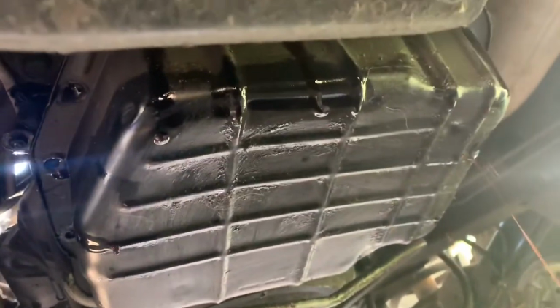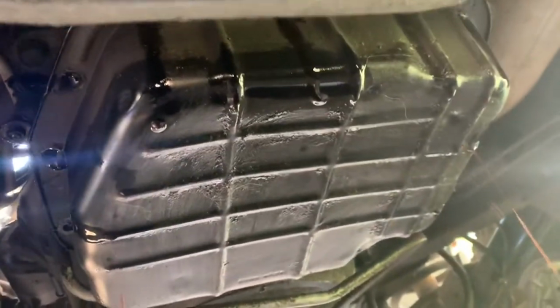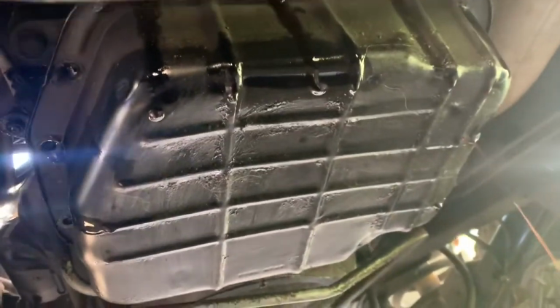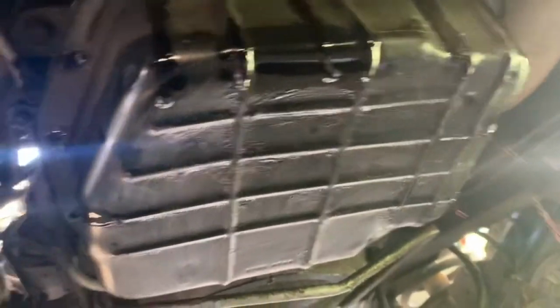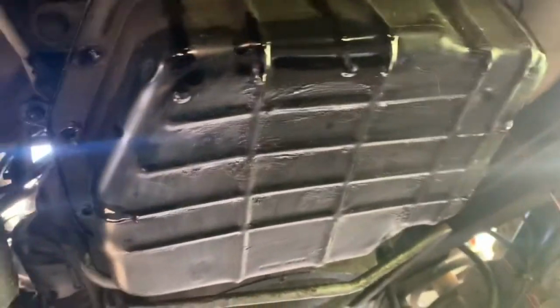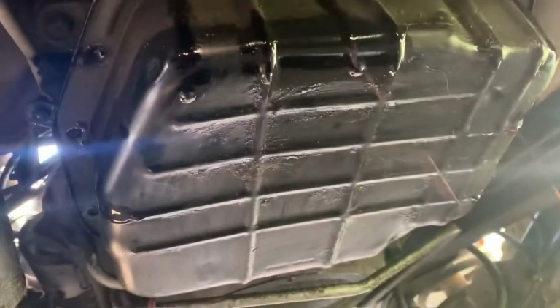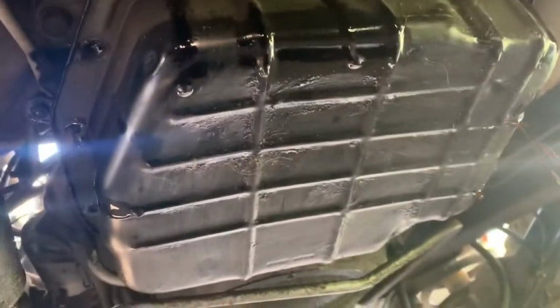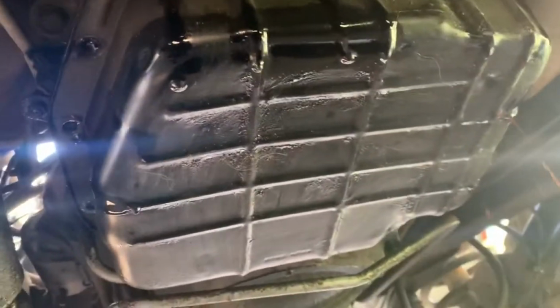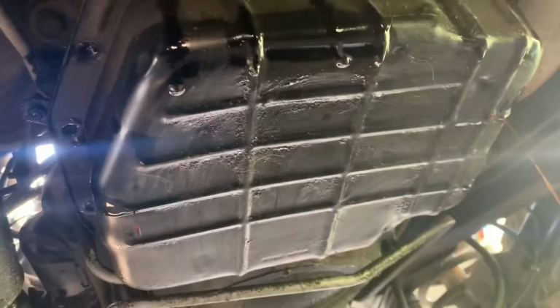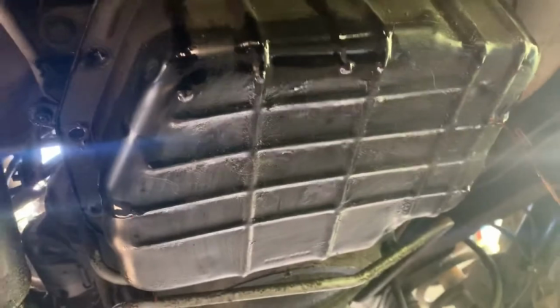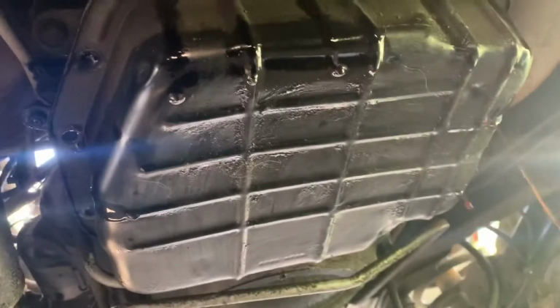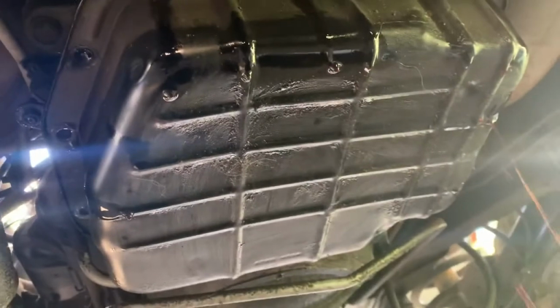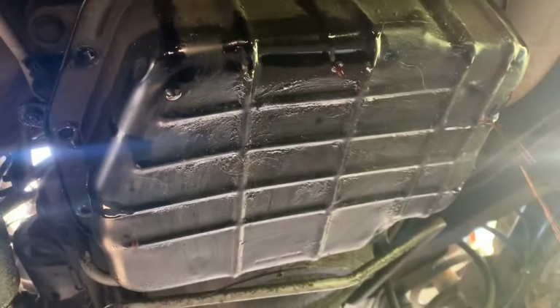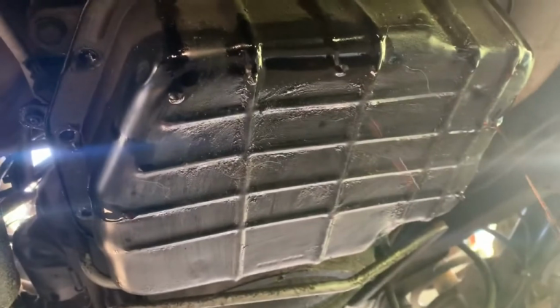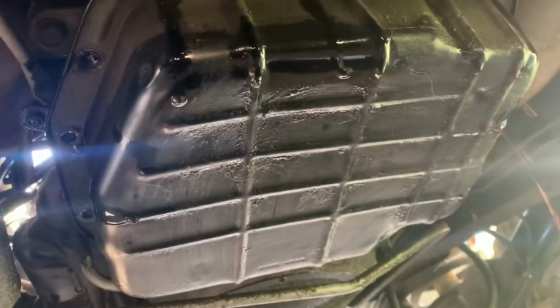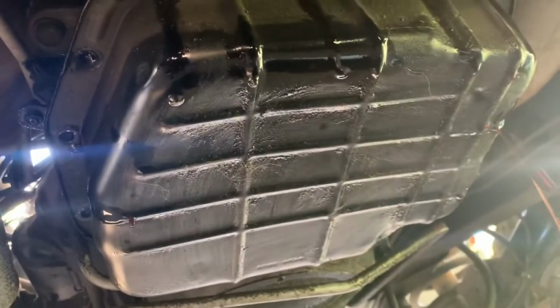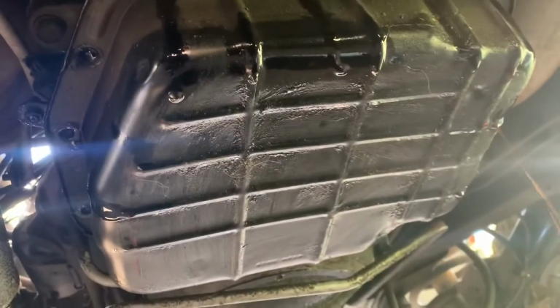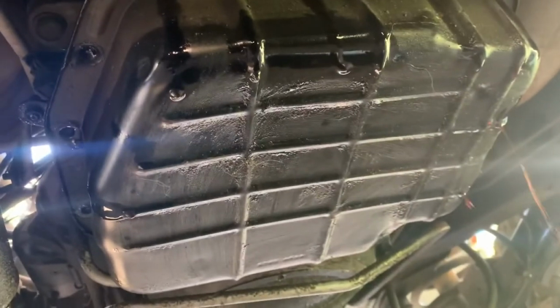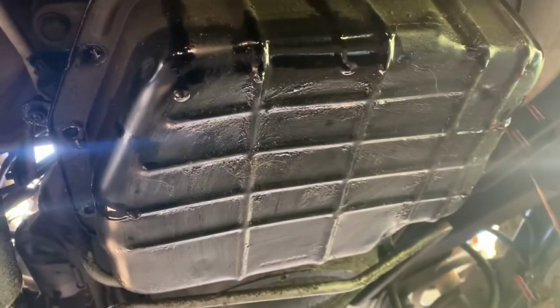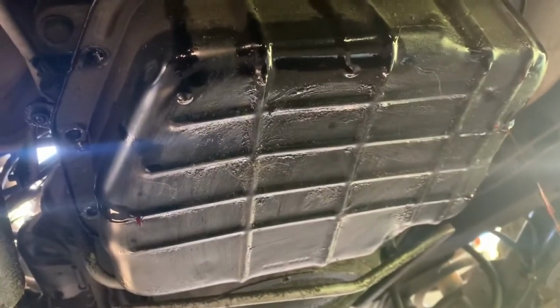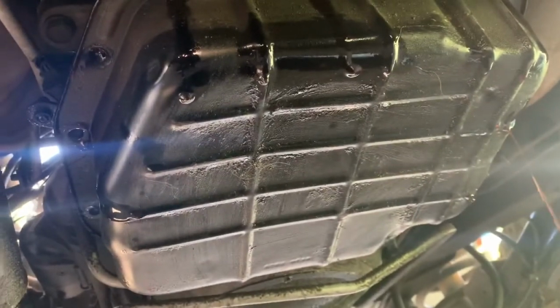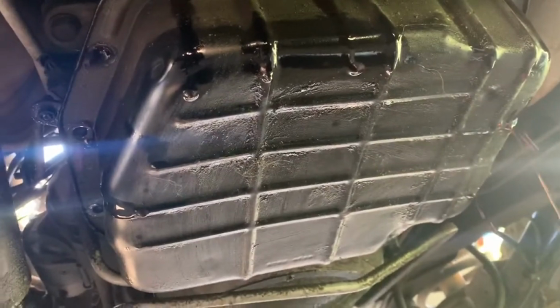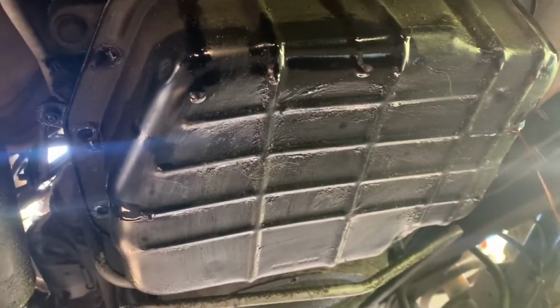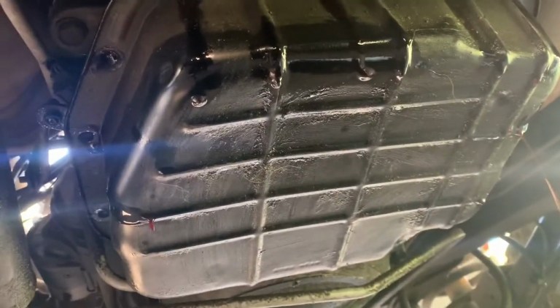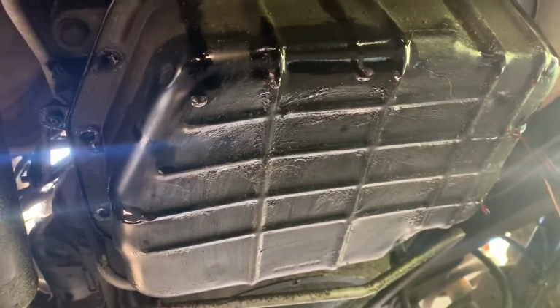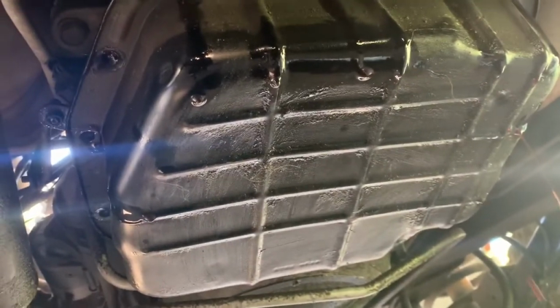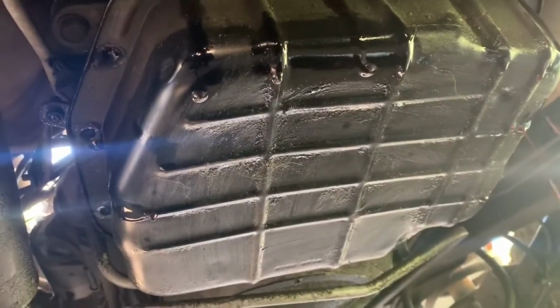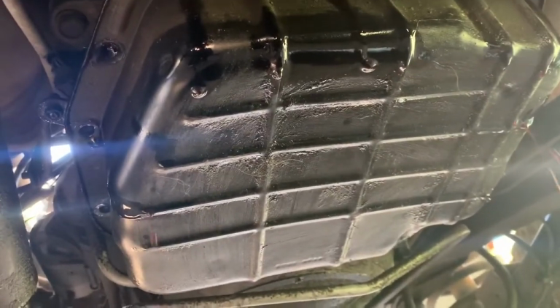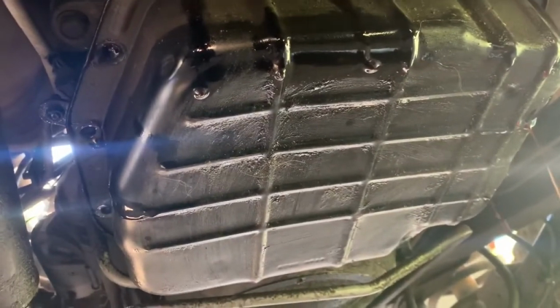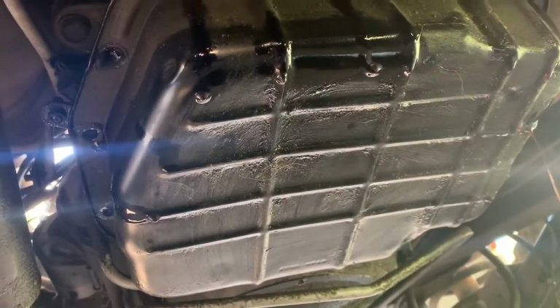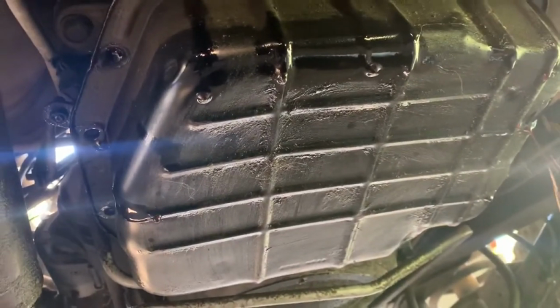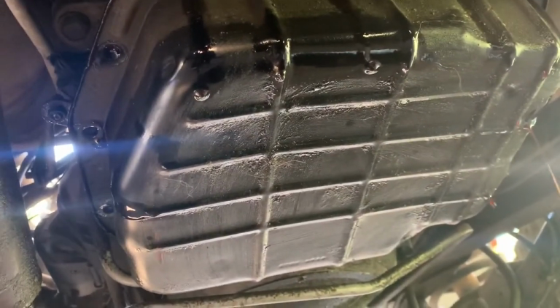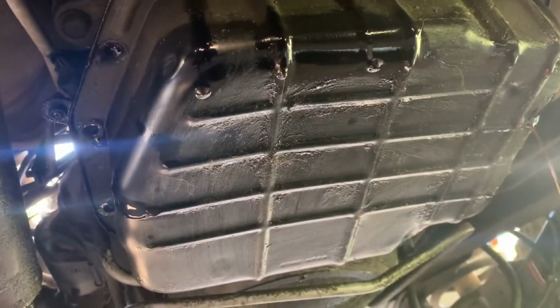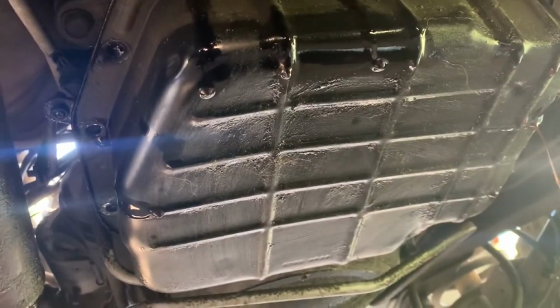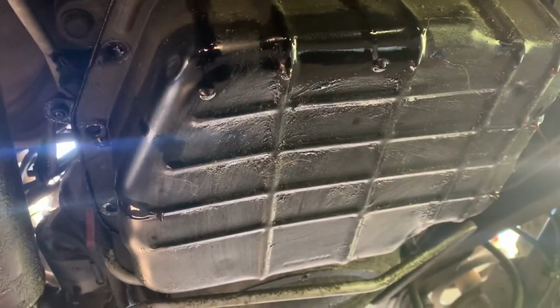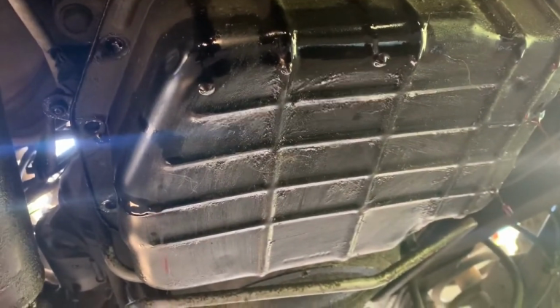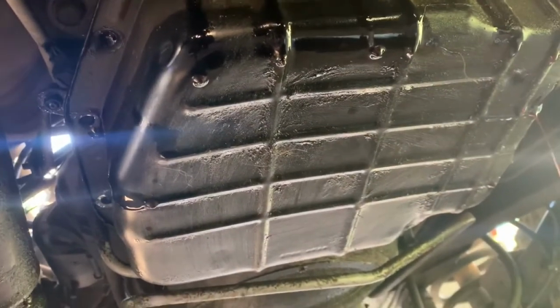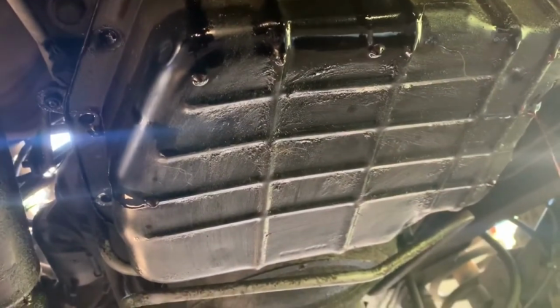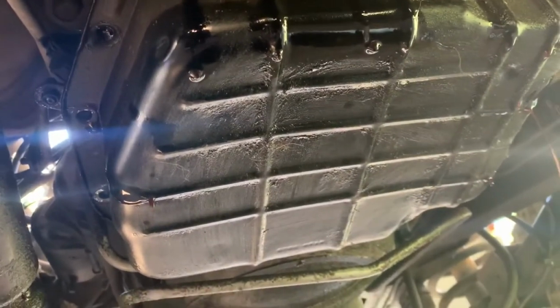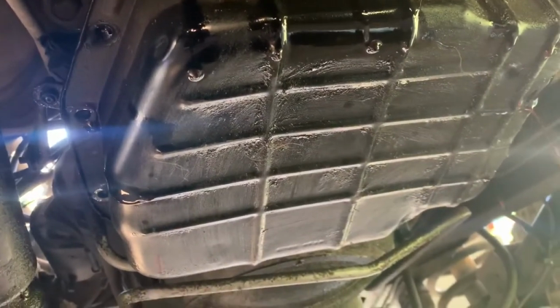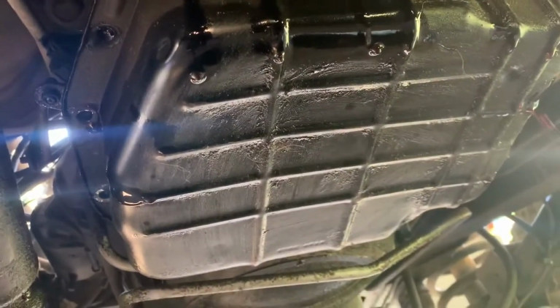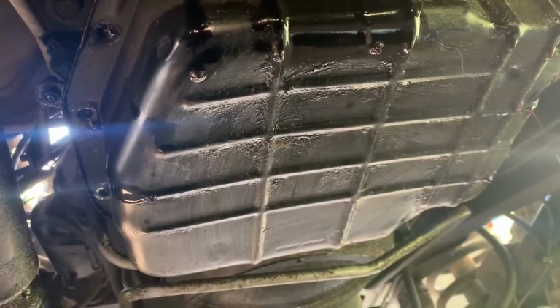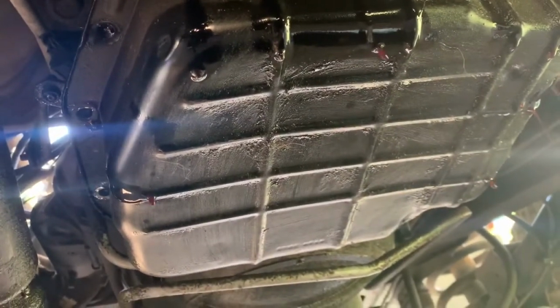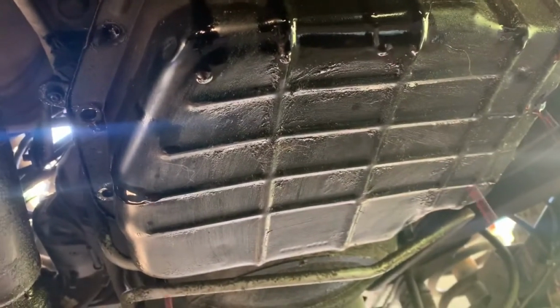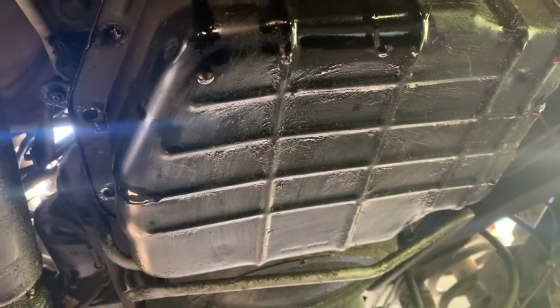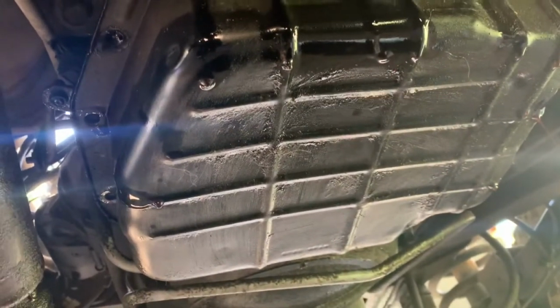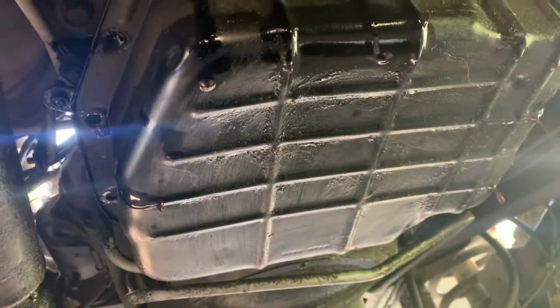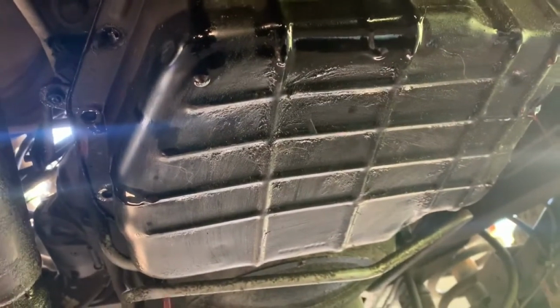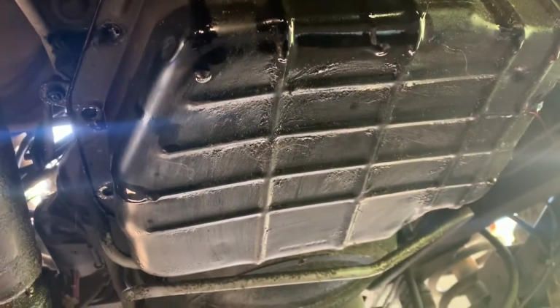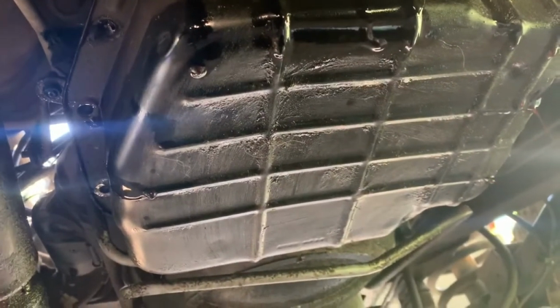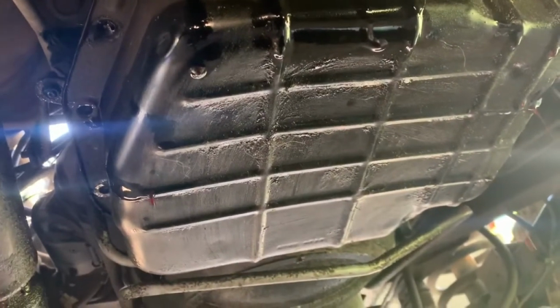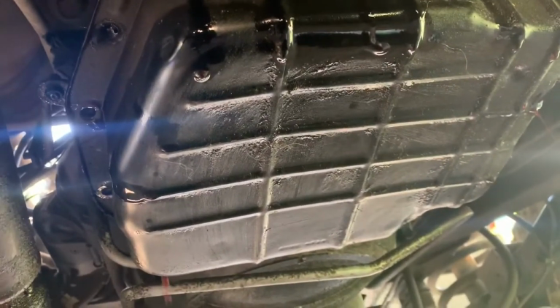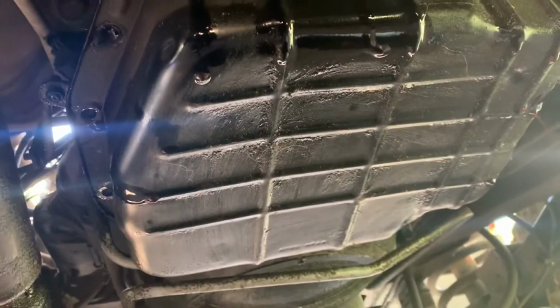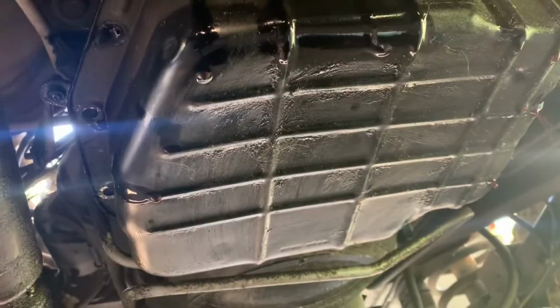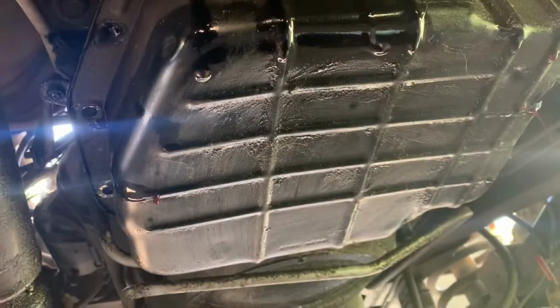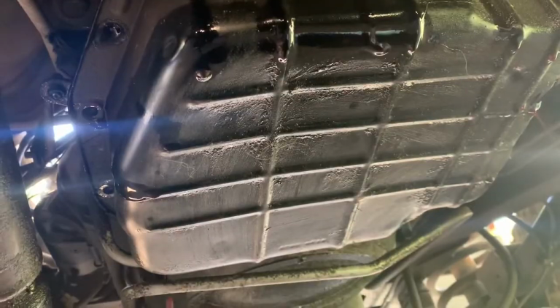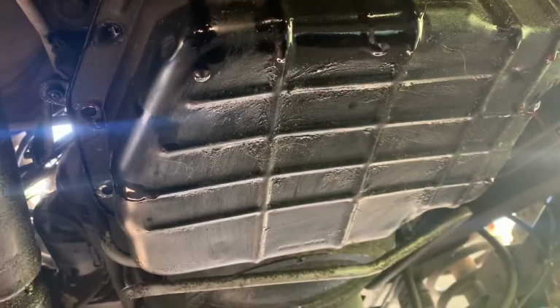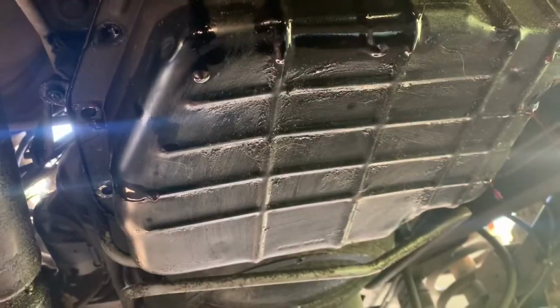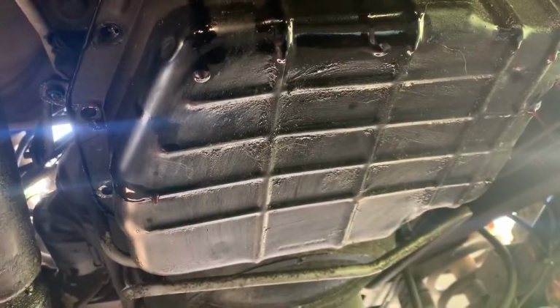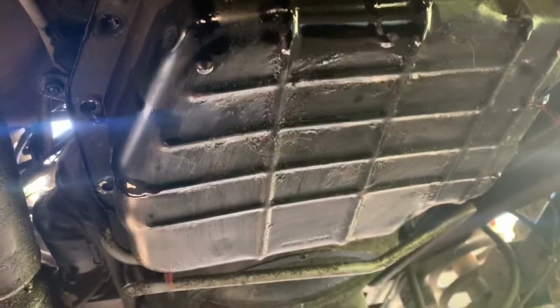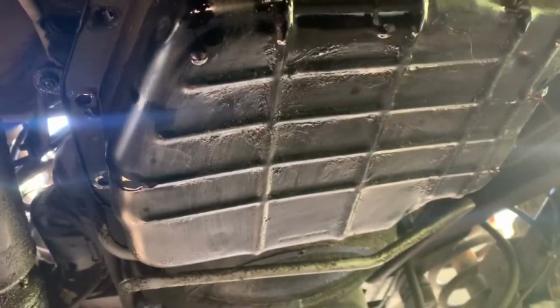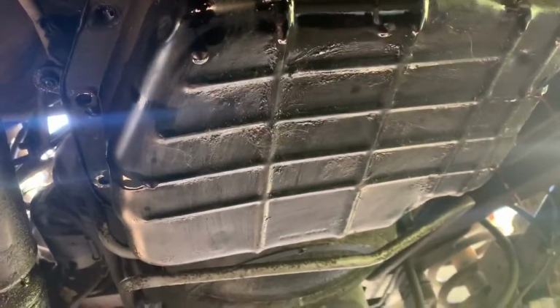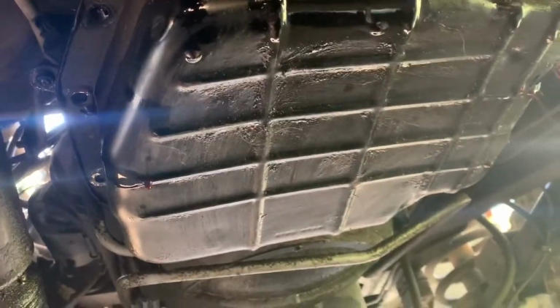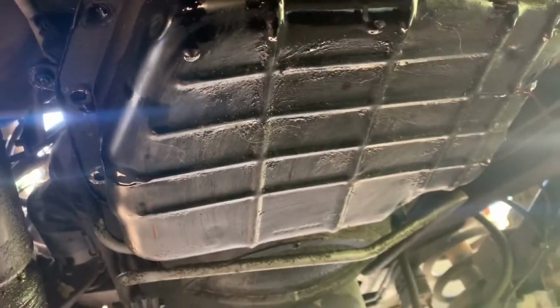It's better if you have a bigger drain pan — a large one. Let it drain as much as you can, because when you pull out the last two bolts you're going to have to hold and stabilize the pan, because the pan is going to be completely full.